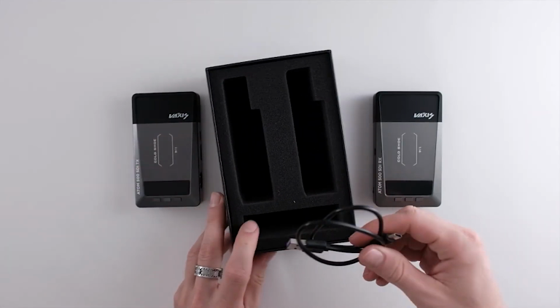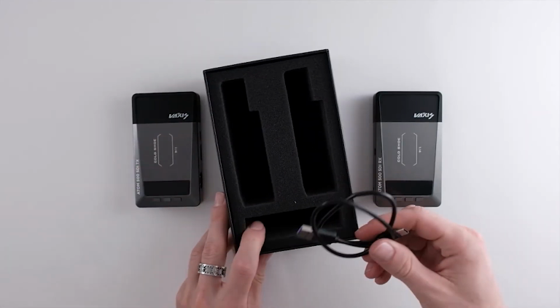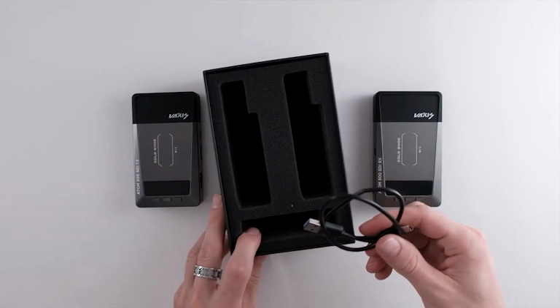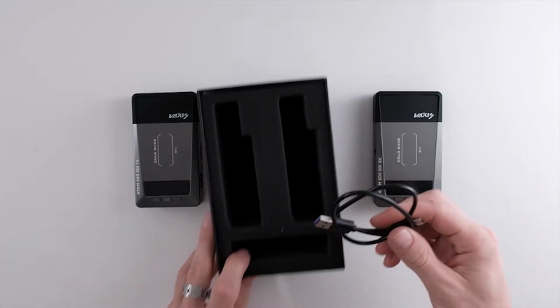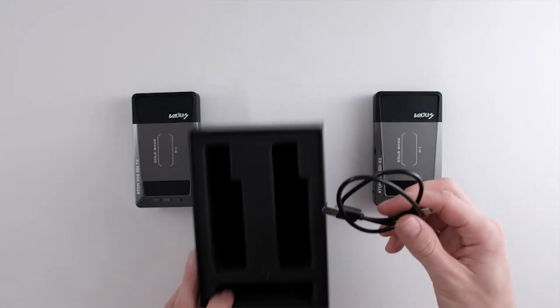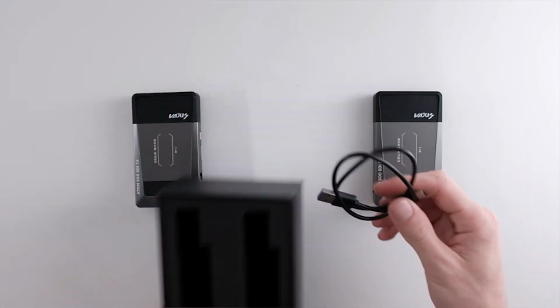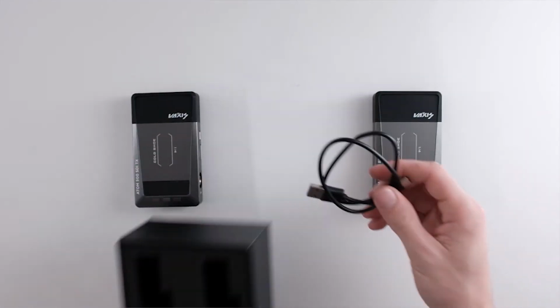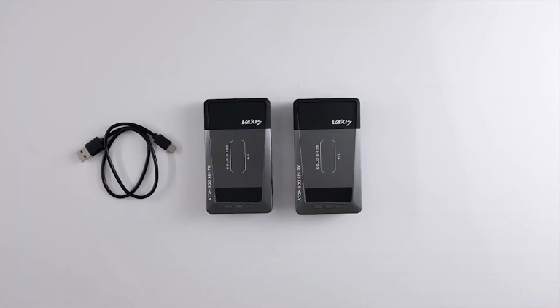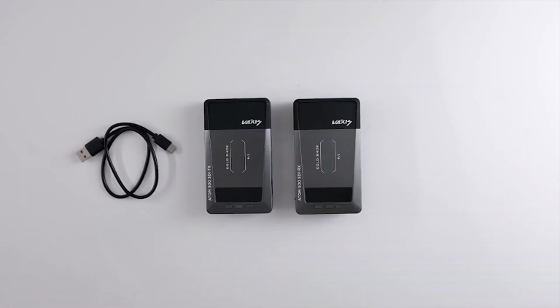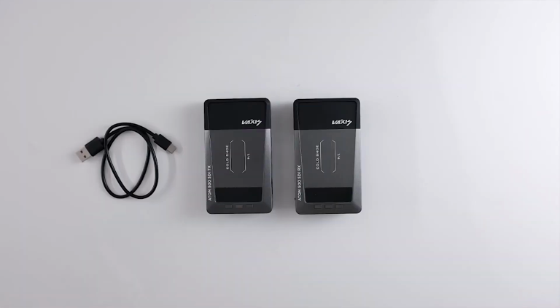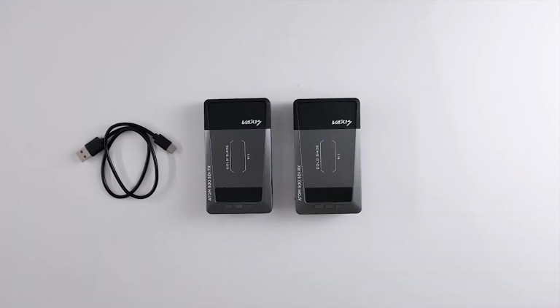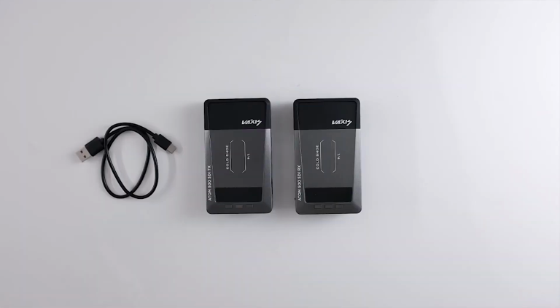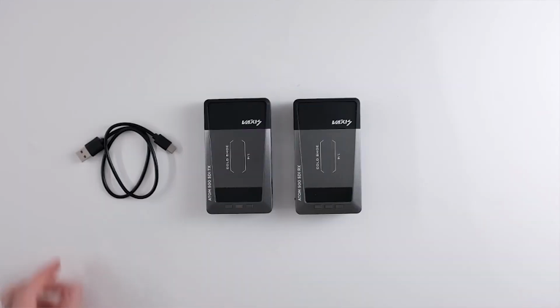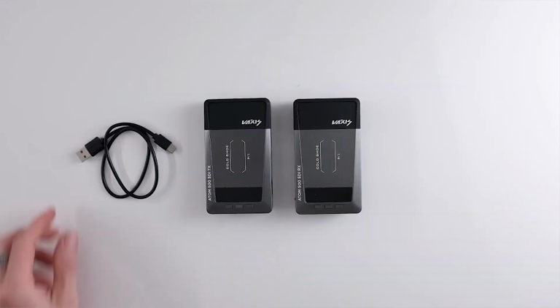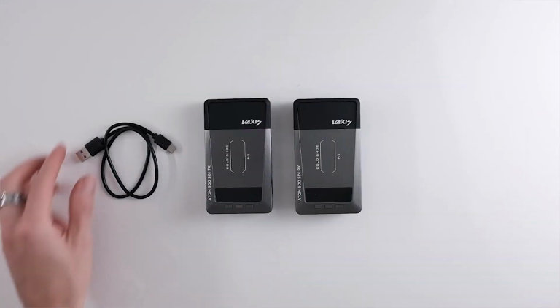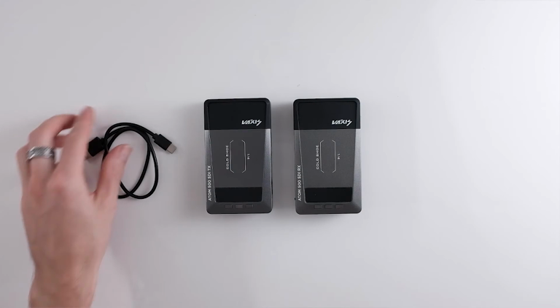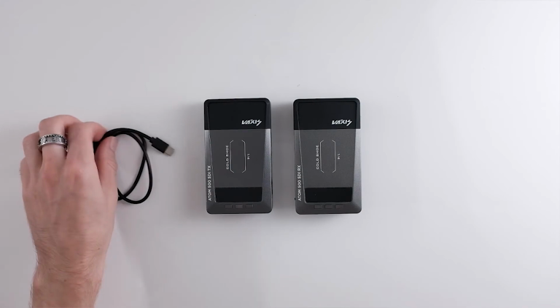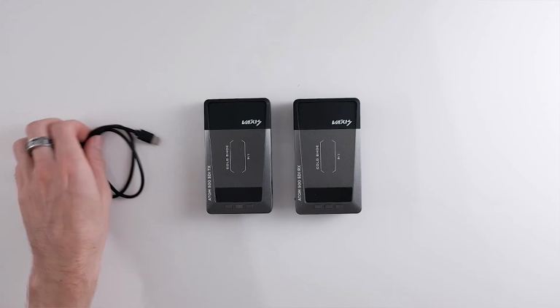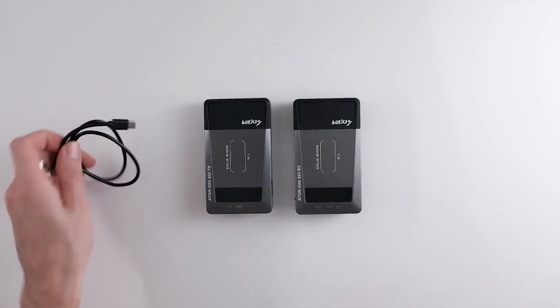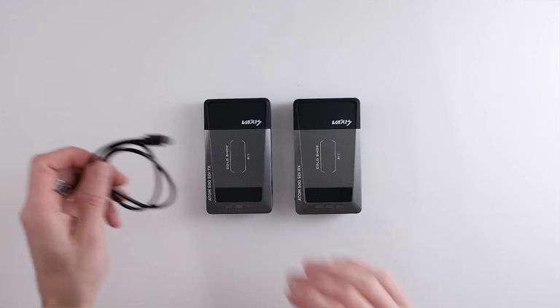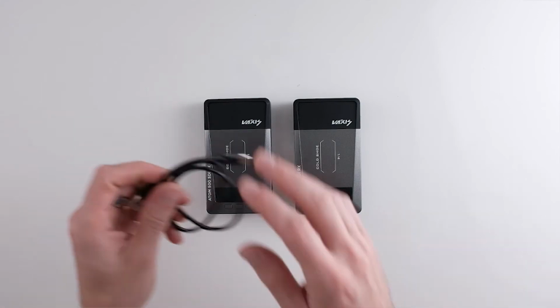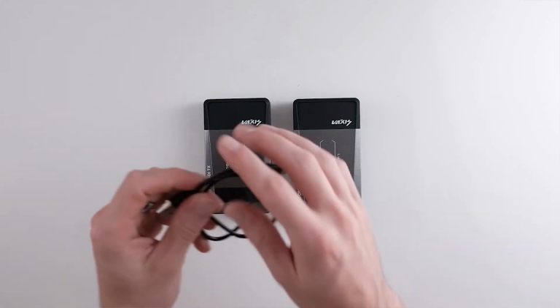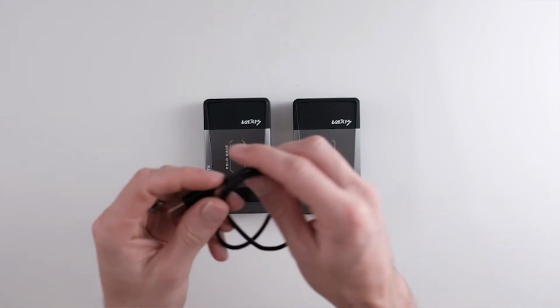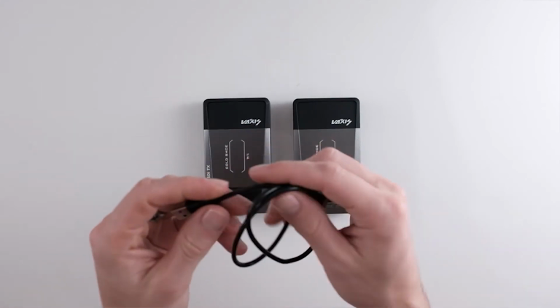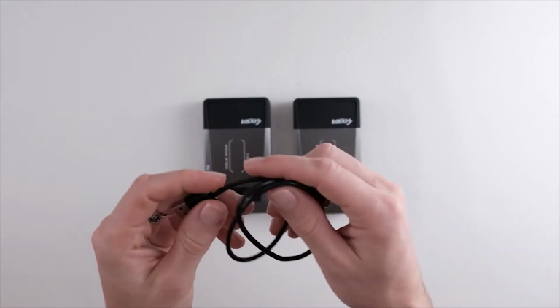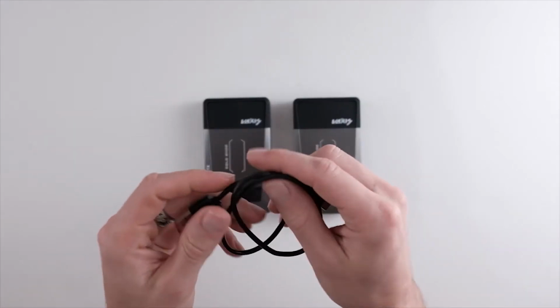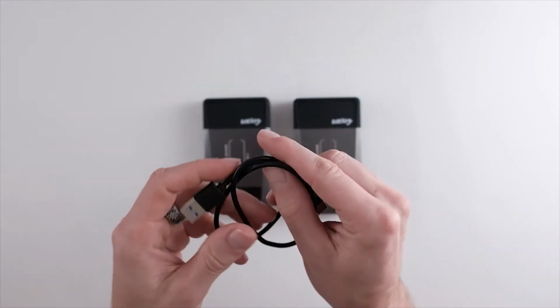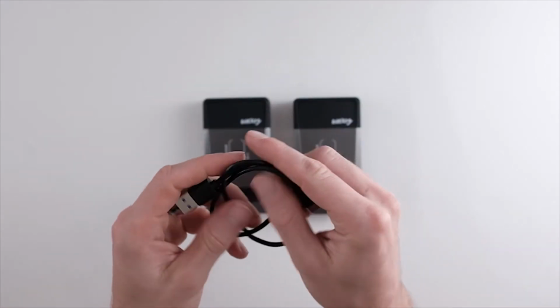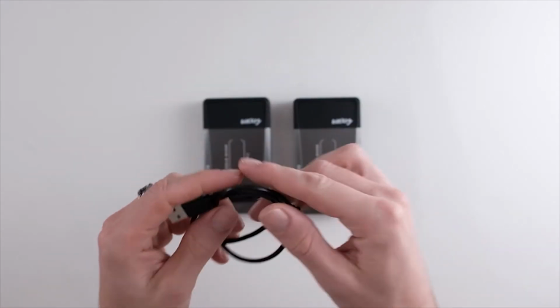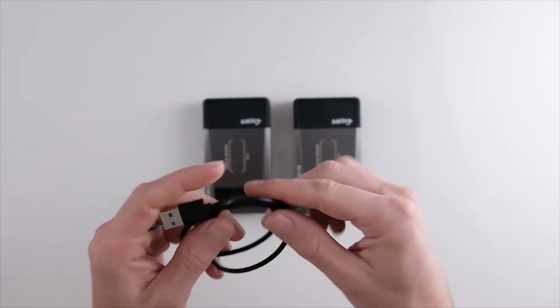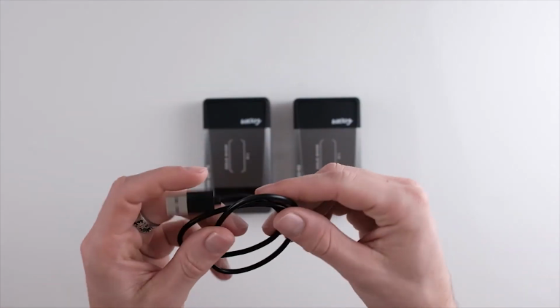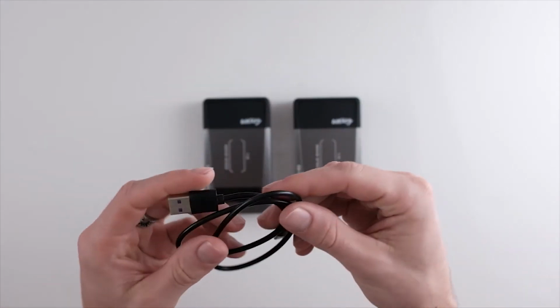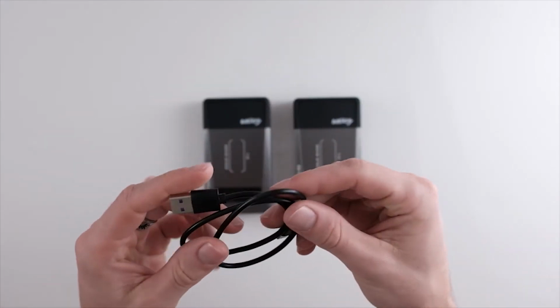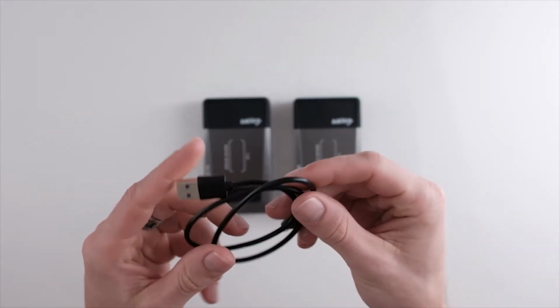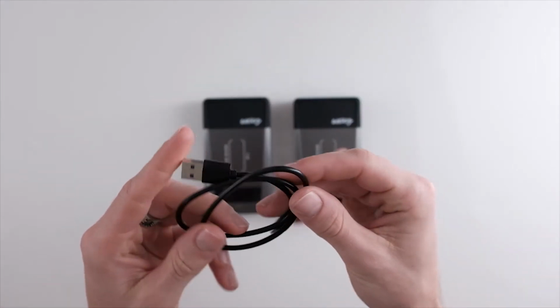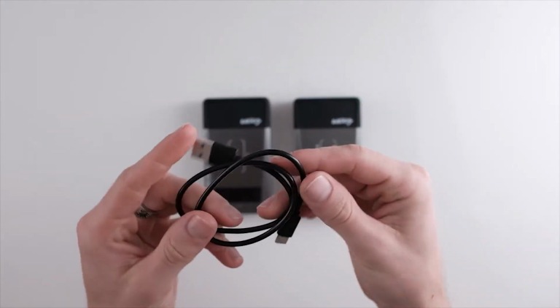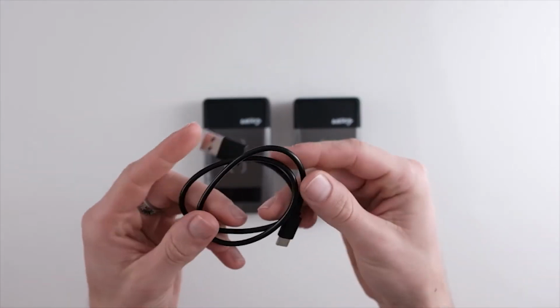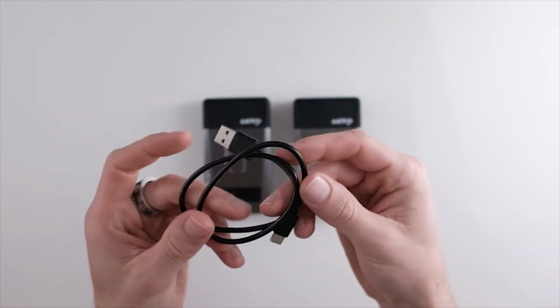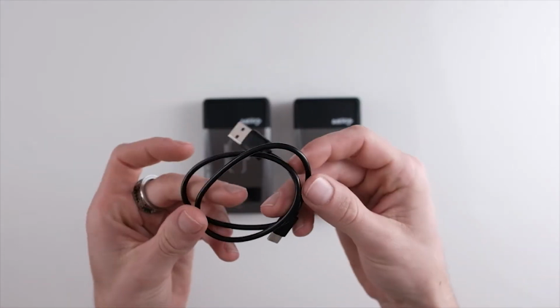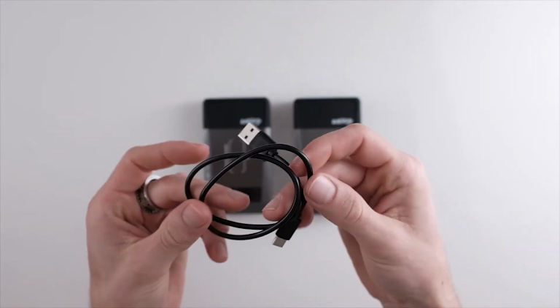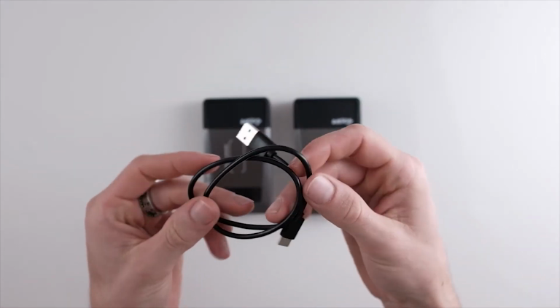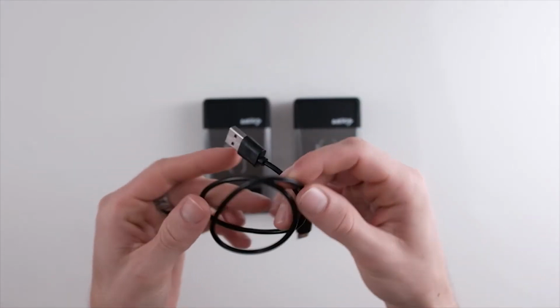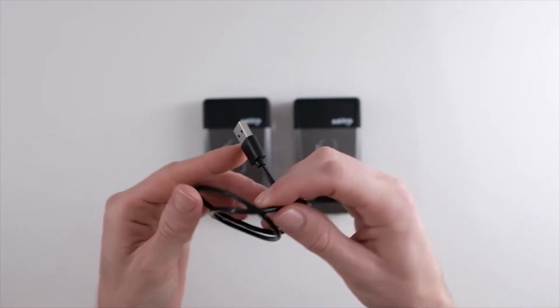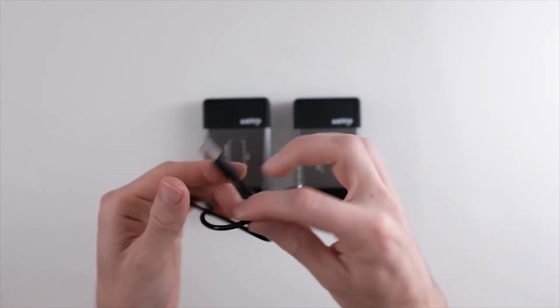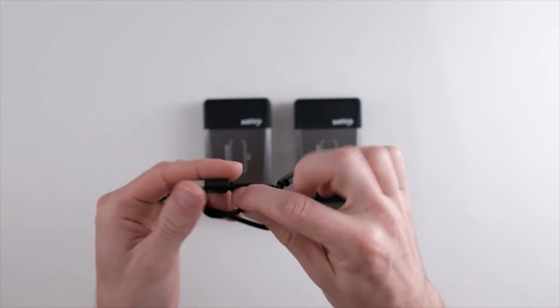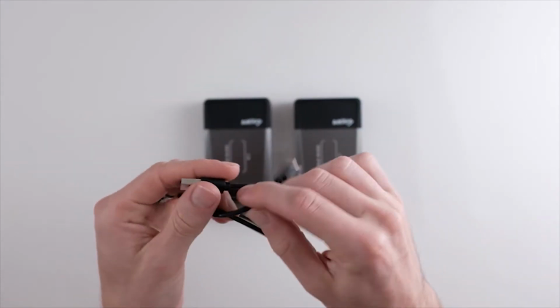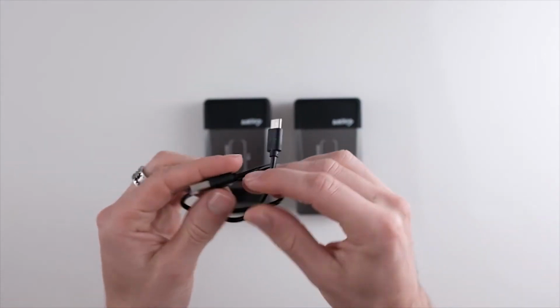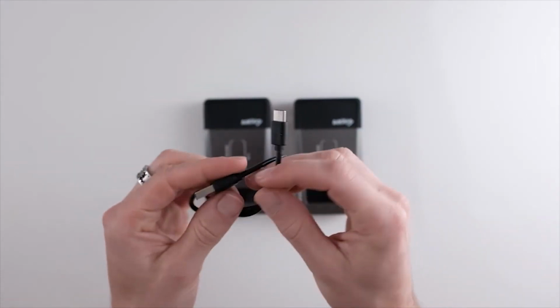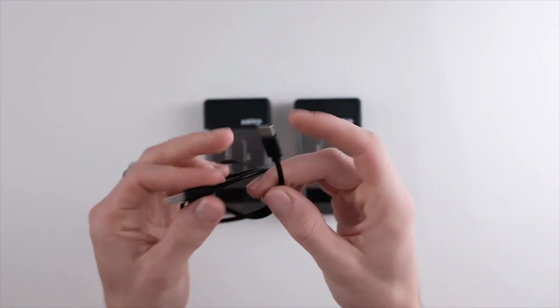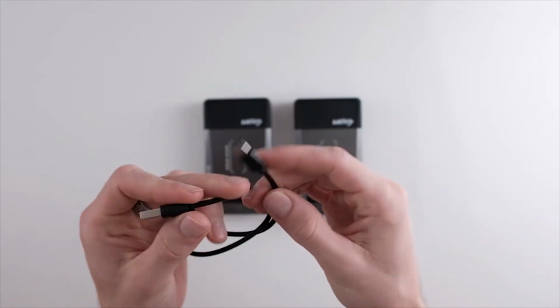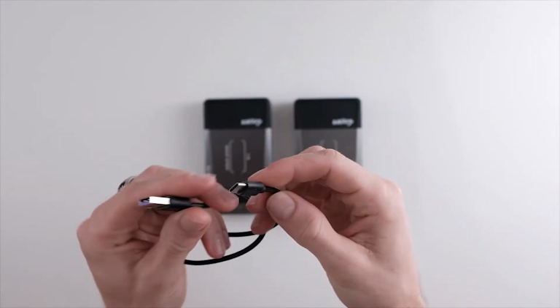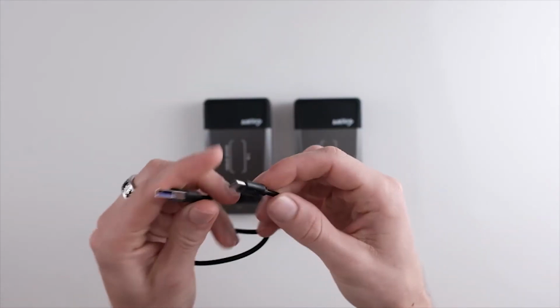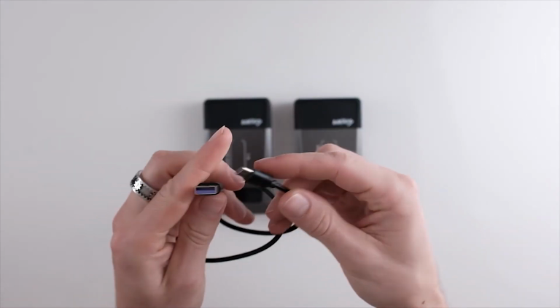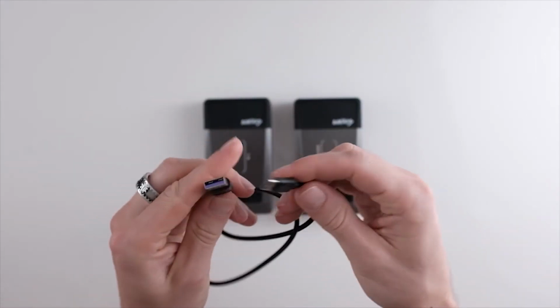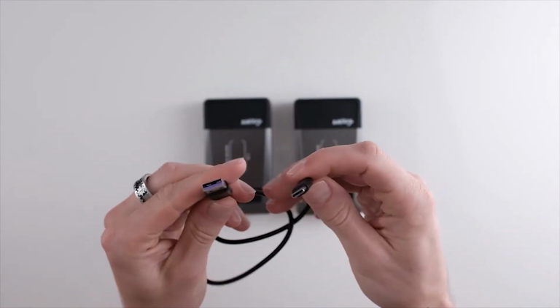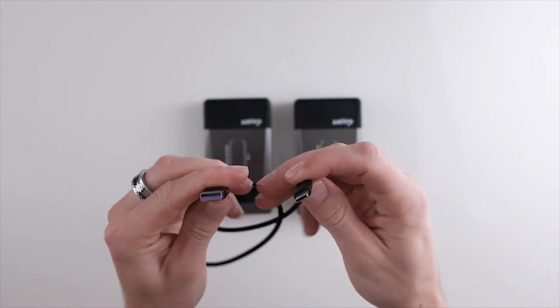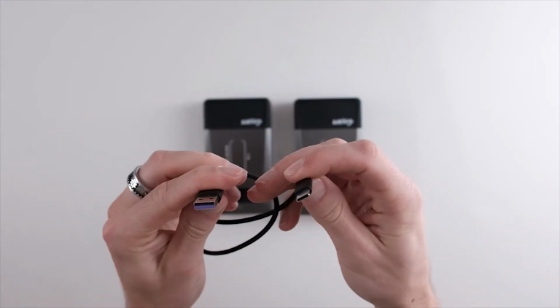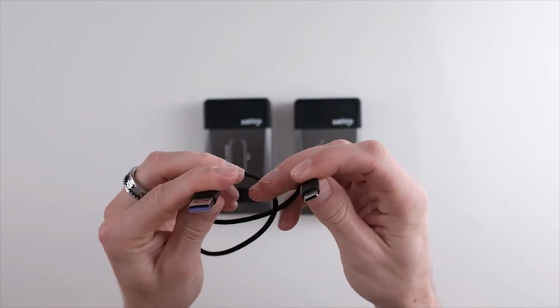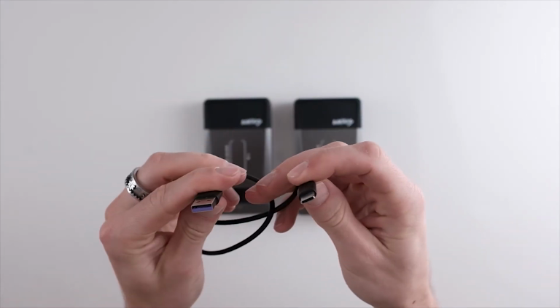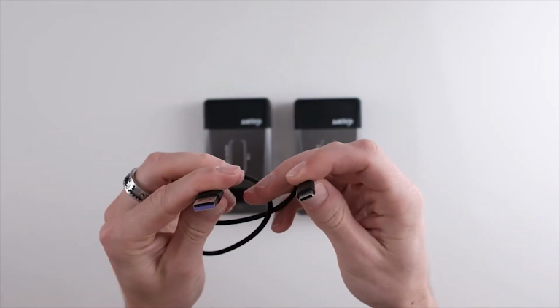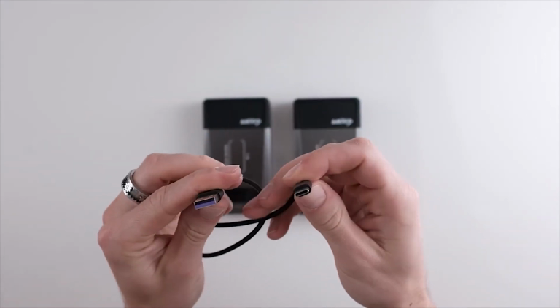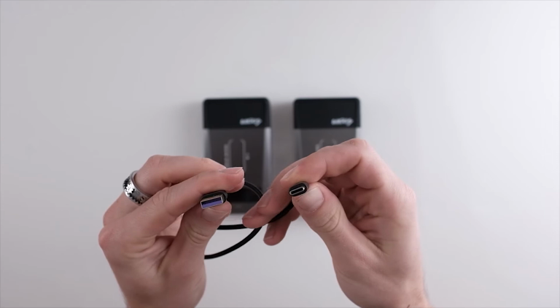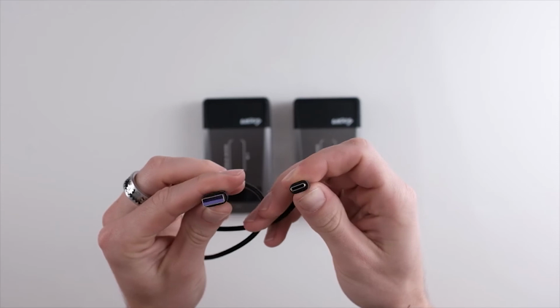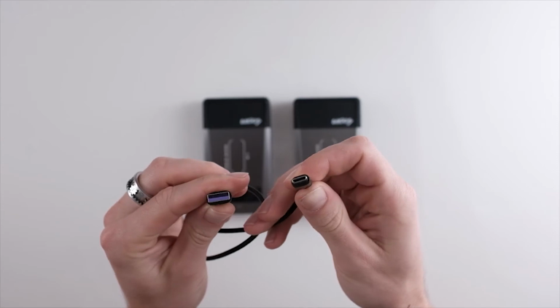Unboxing the unit, you get the transmitter, you get the receiver, and a USB Type-A to USB-C cable for powering the unit.